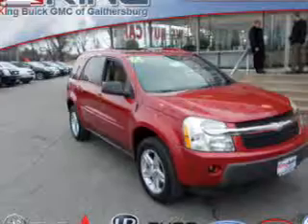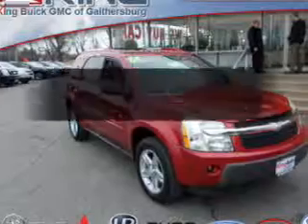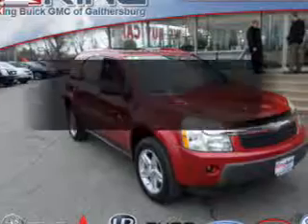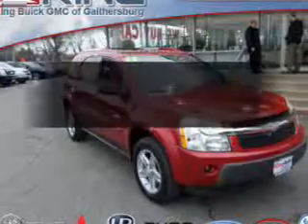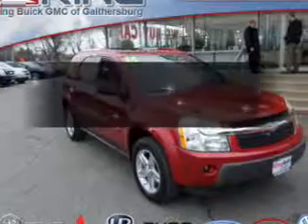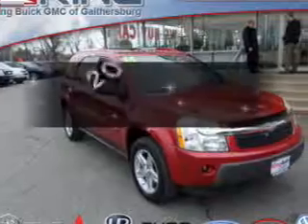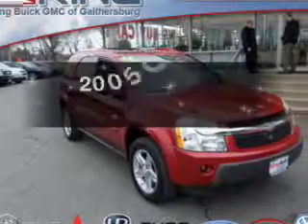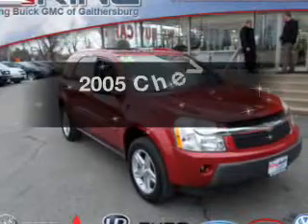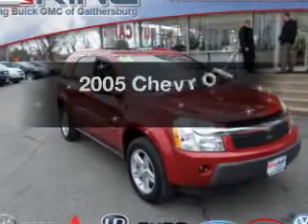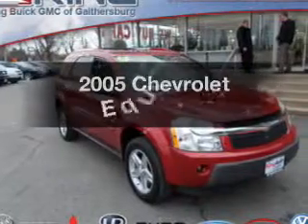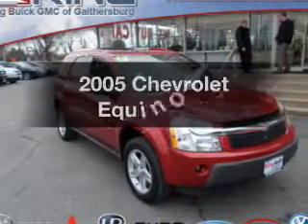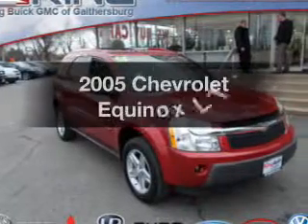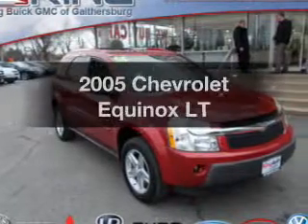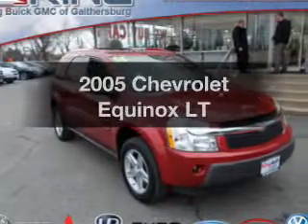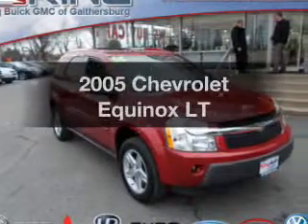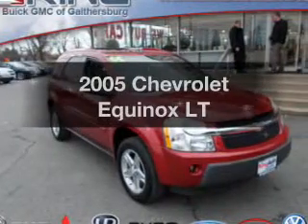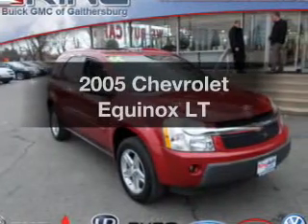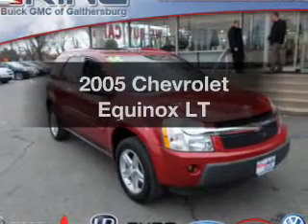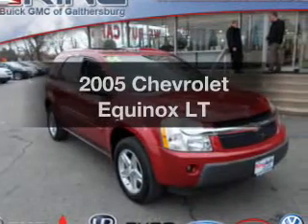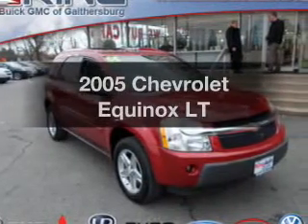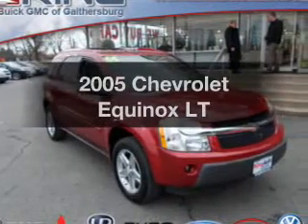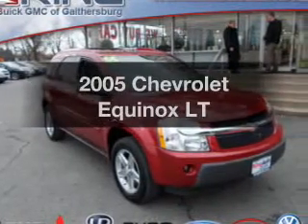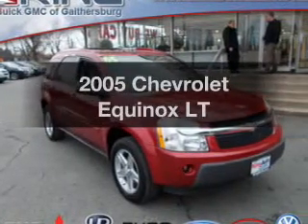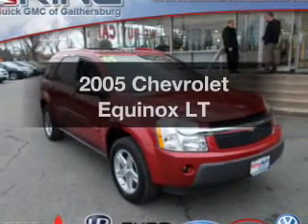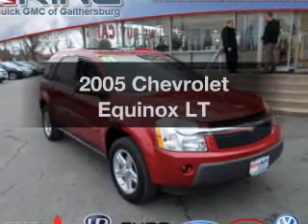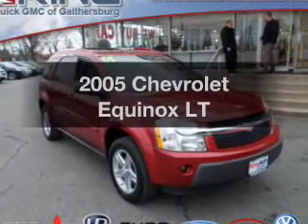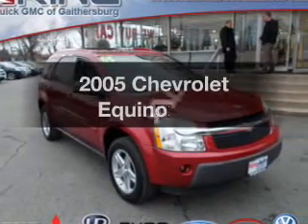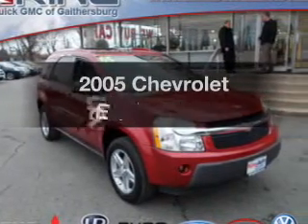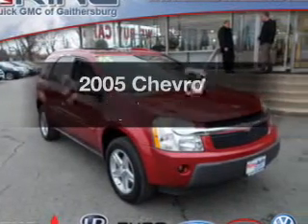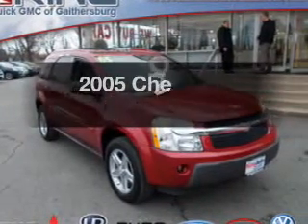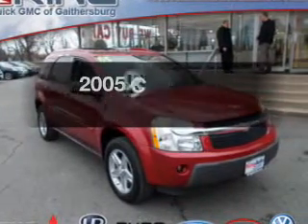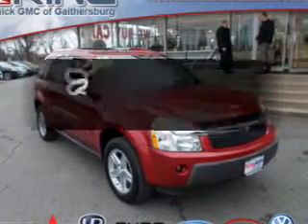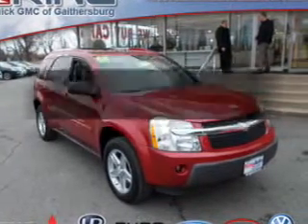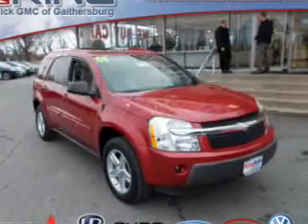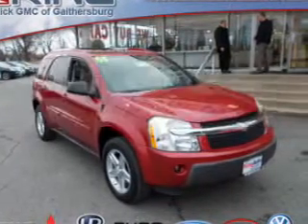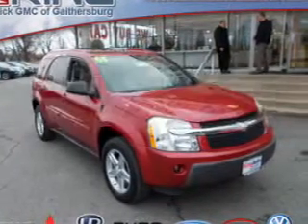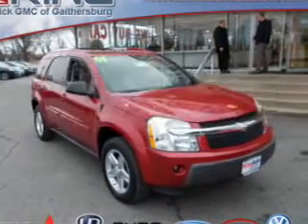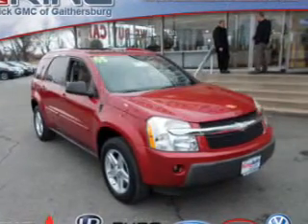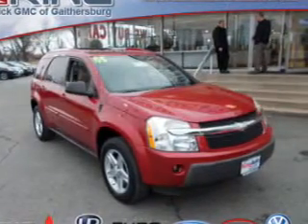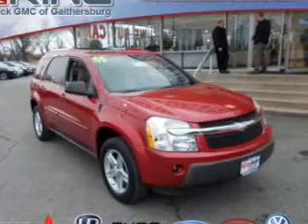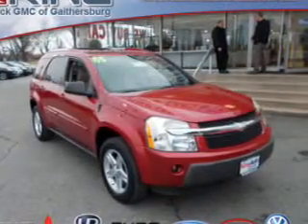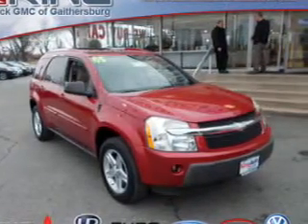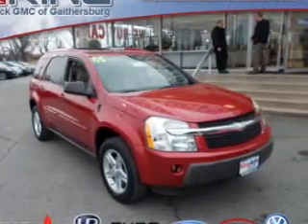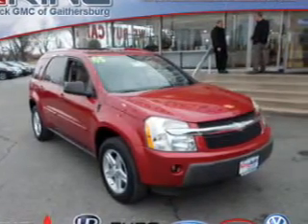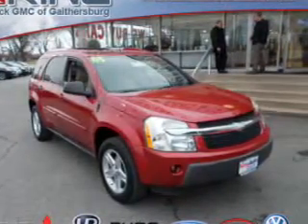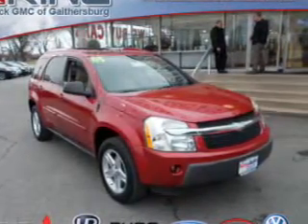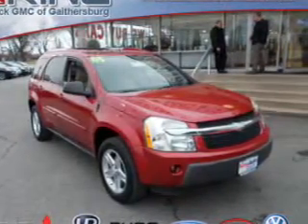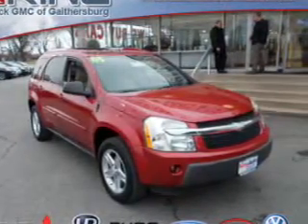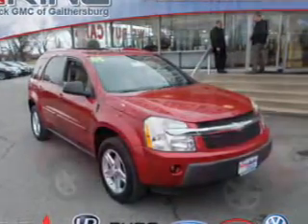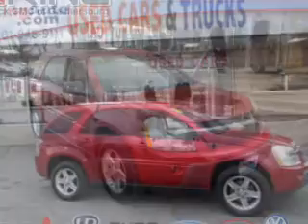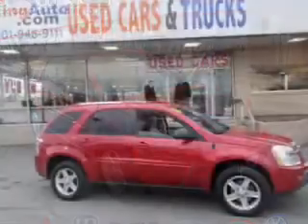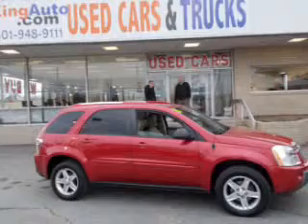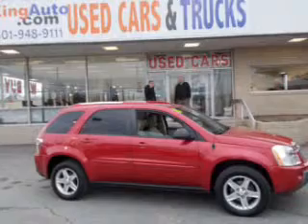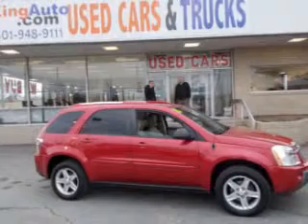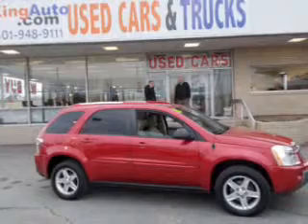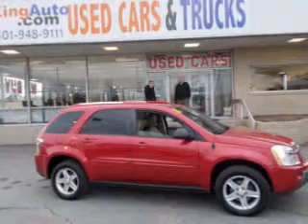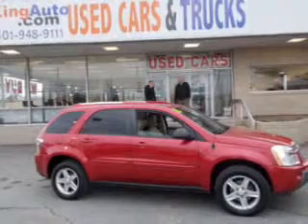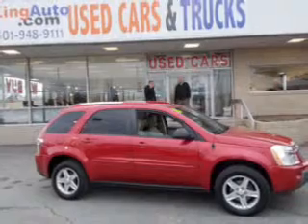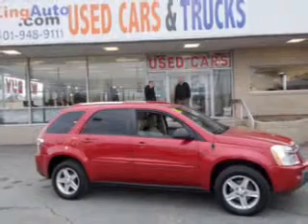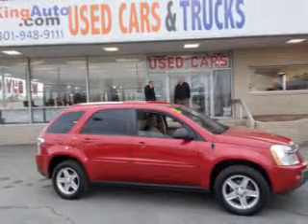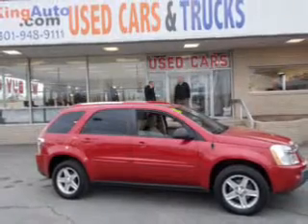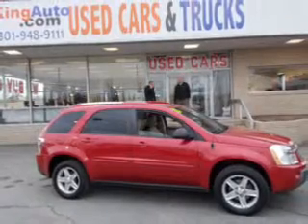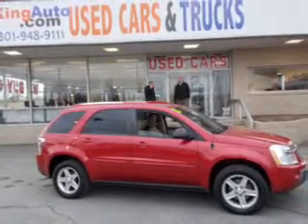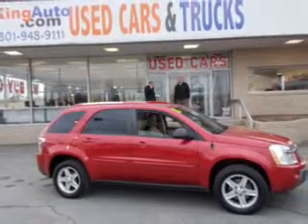Presenting the 2005 Chevrolet Equinox. If you're looking for a first-rate auto, this one could be yours today.